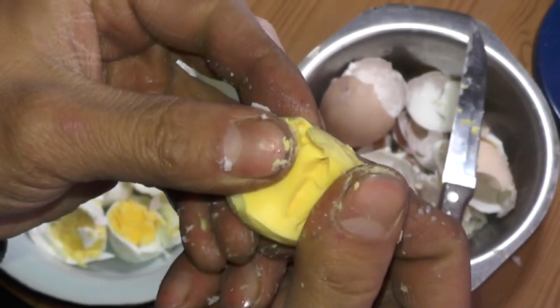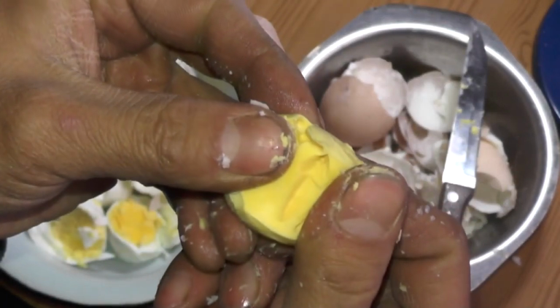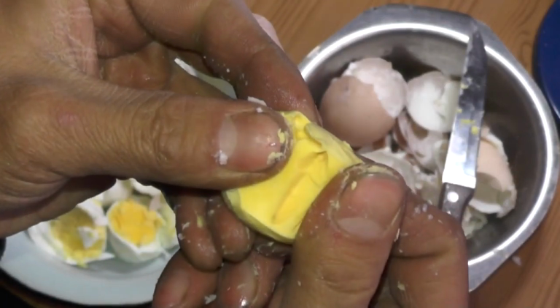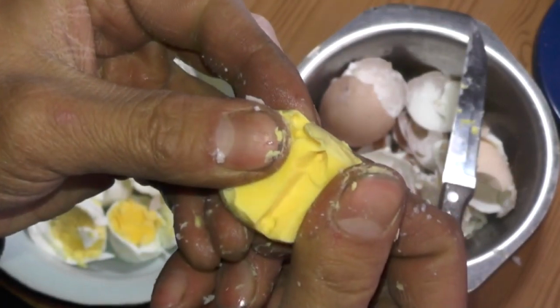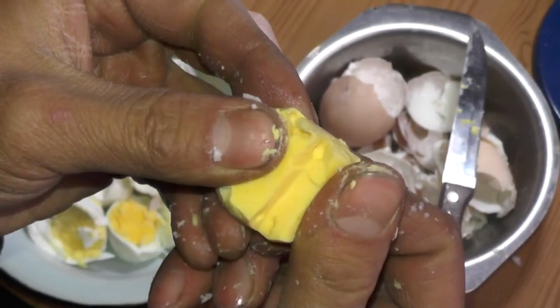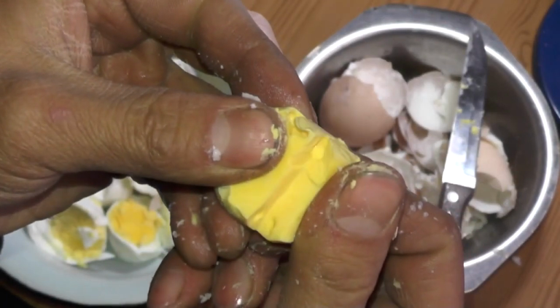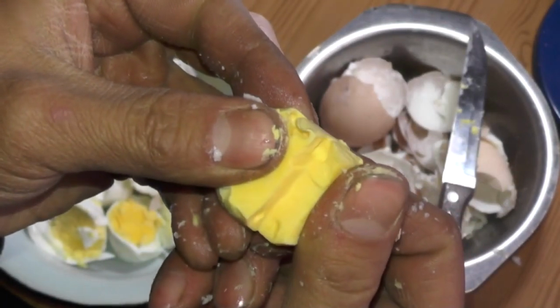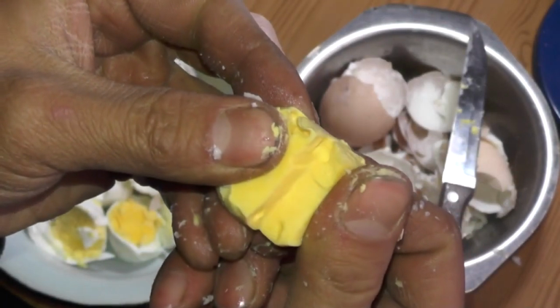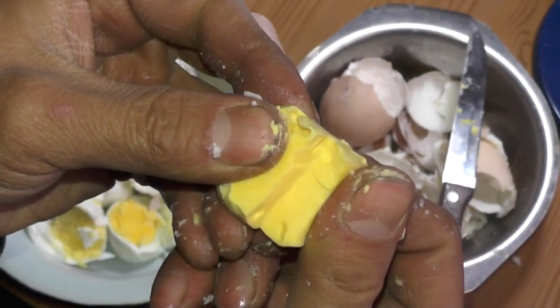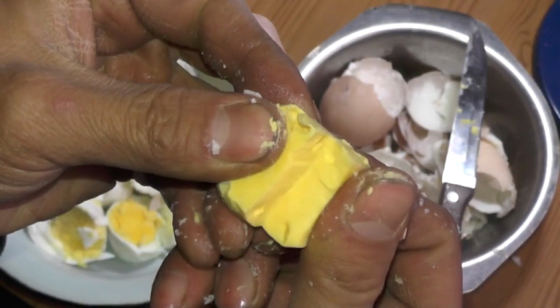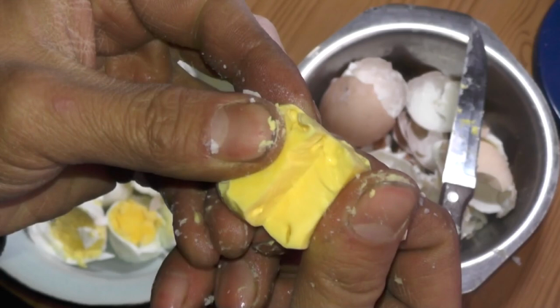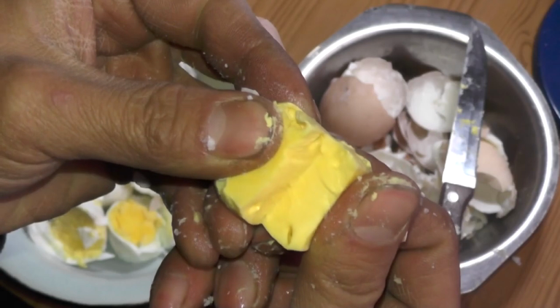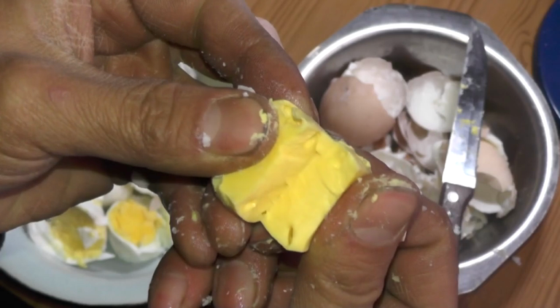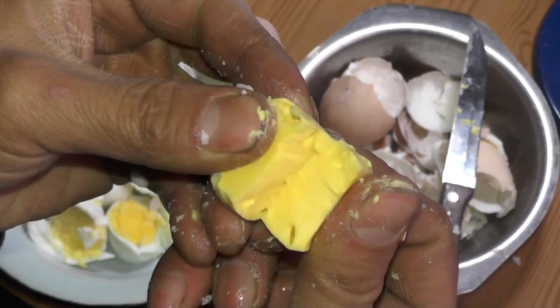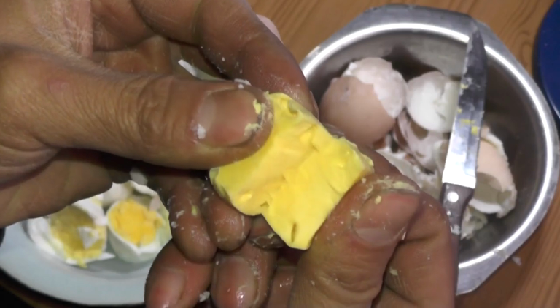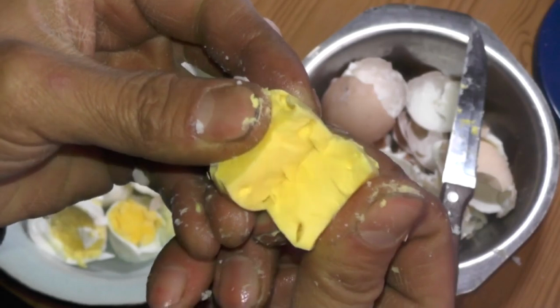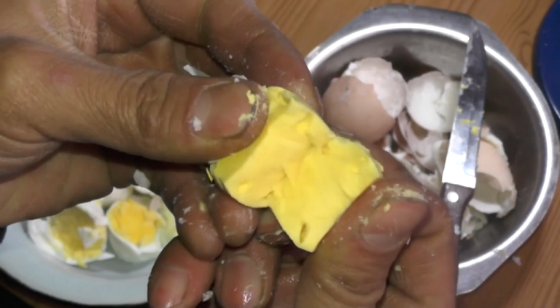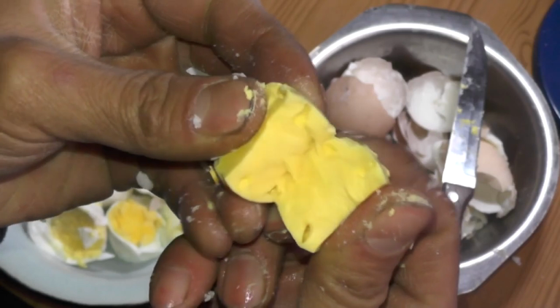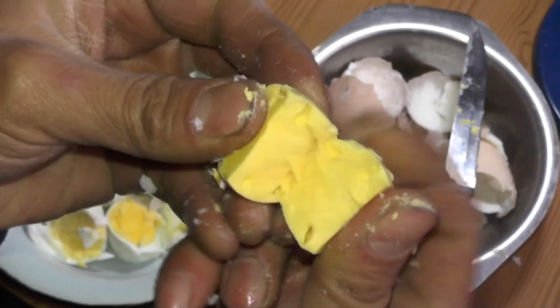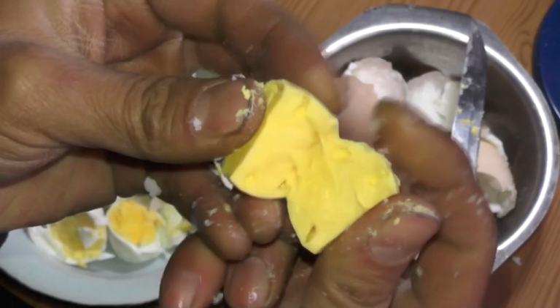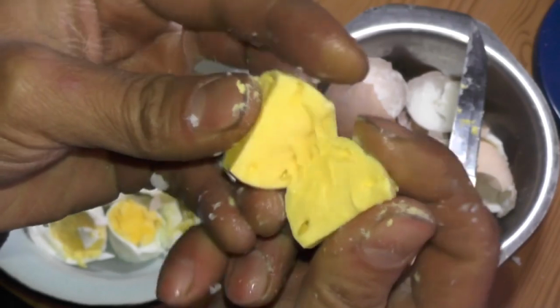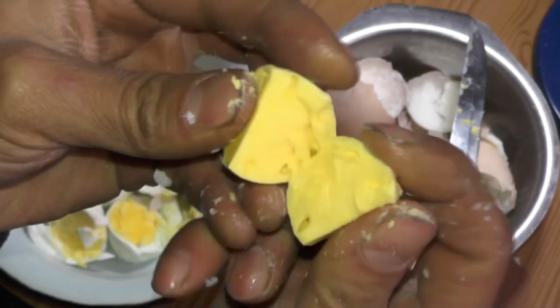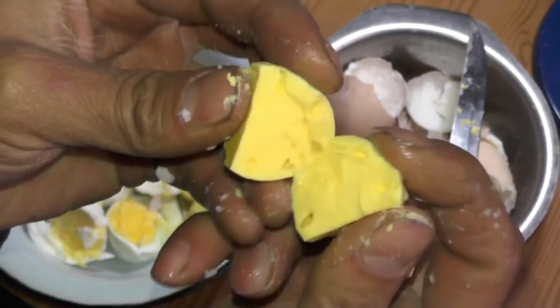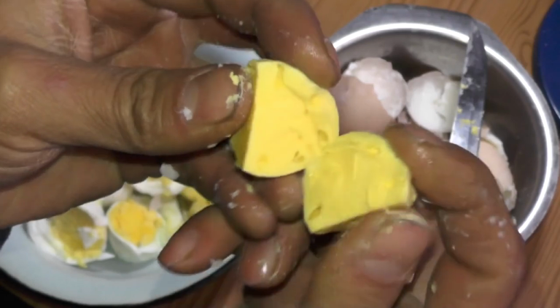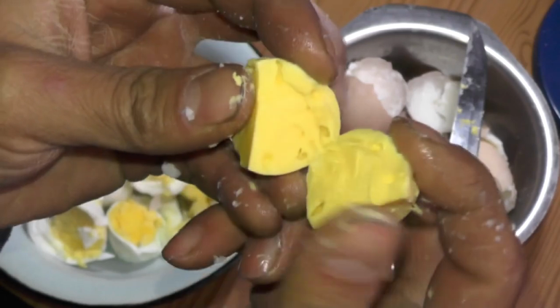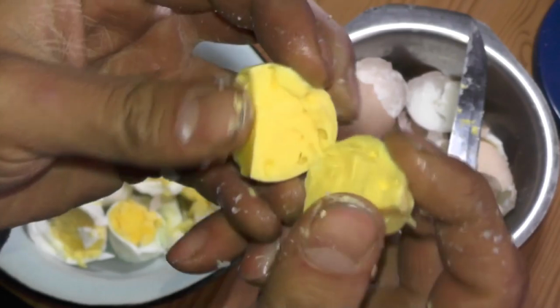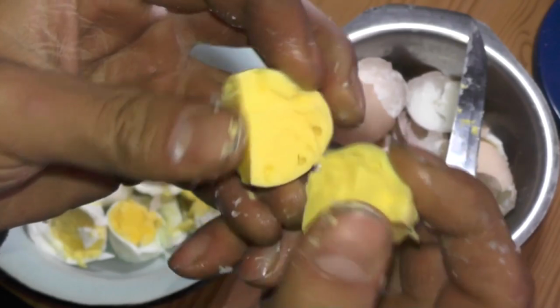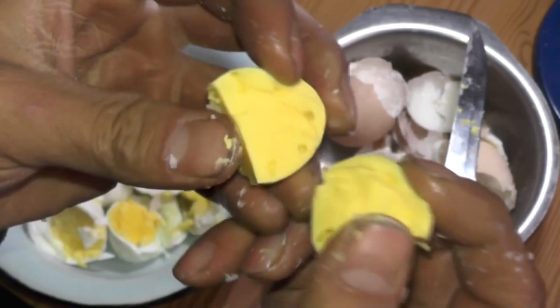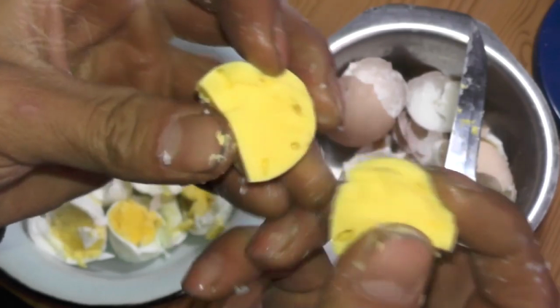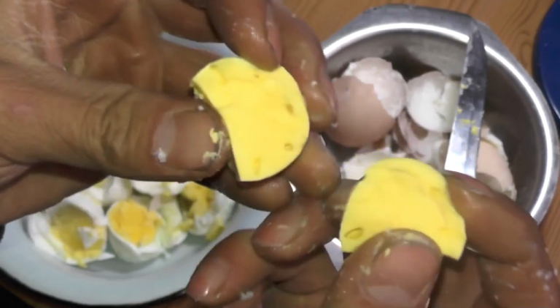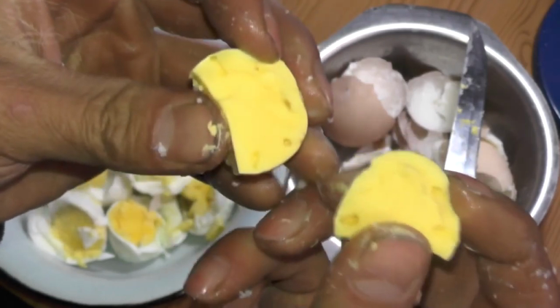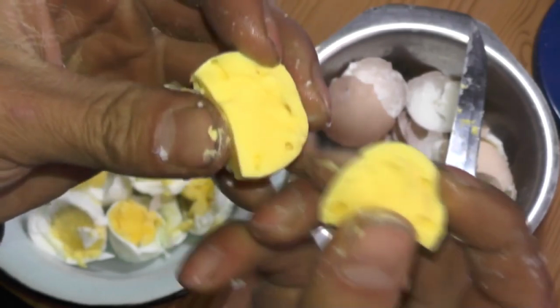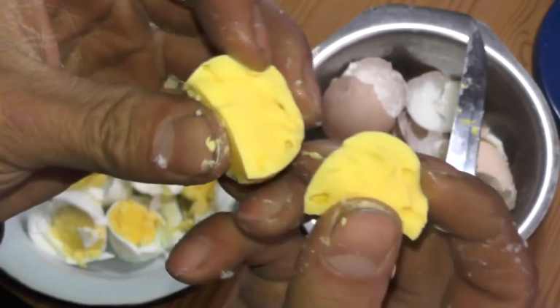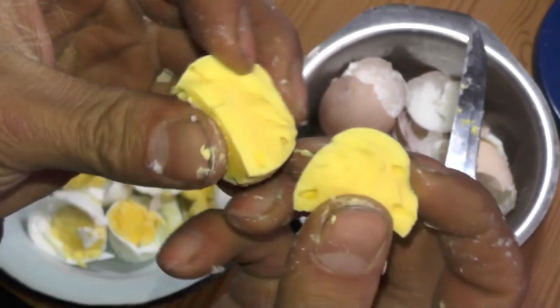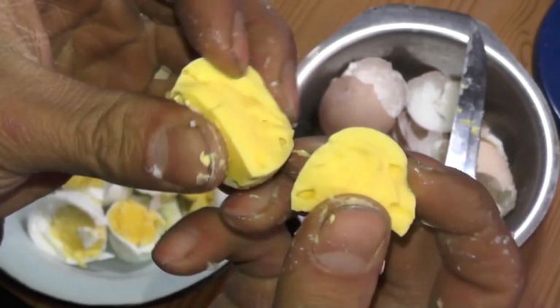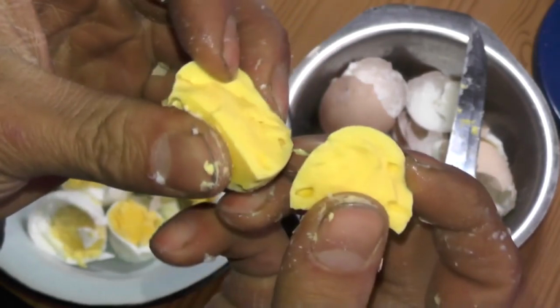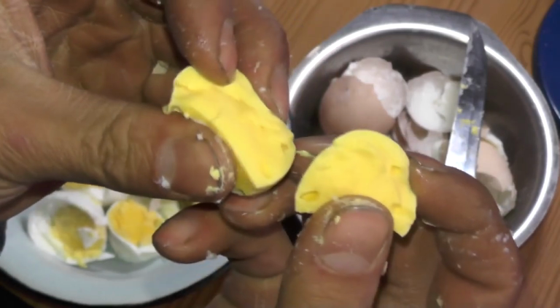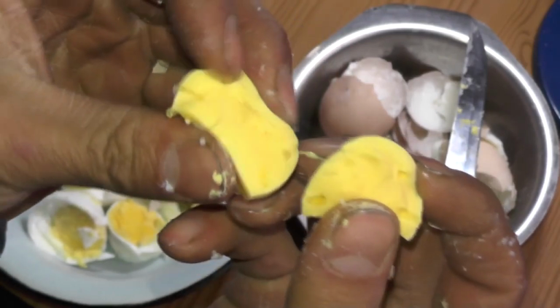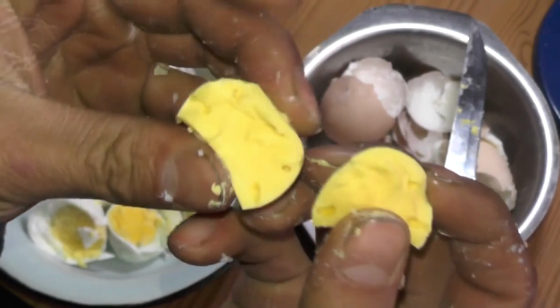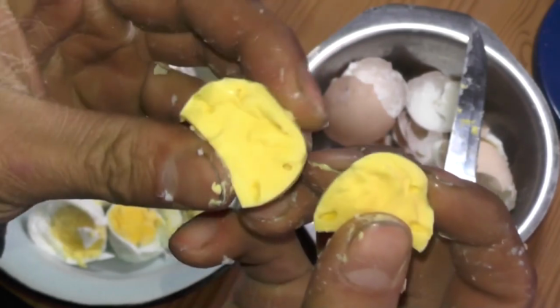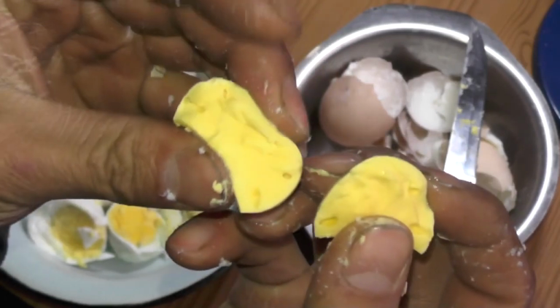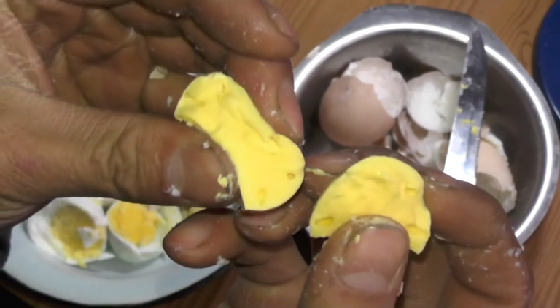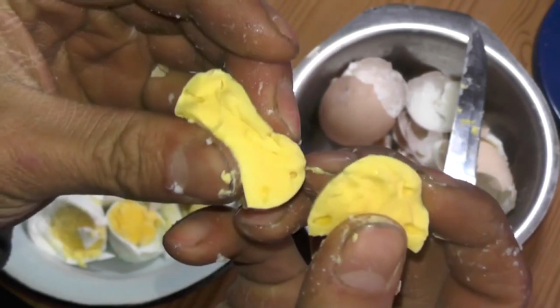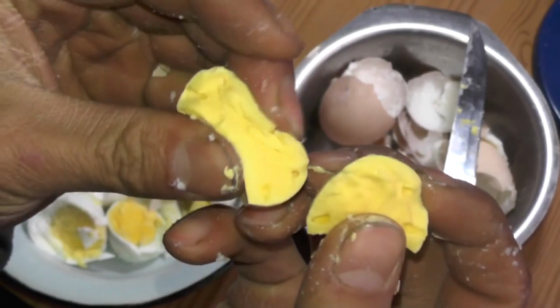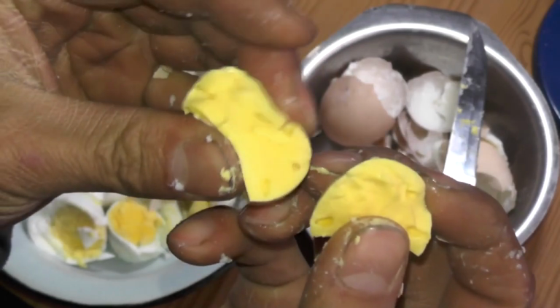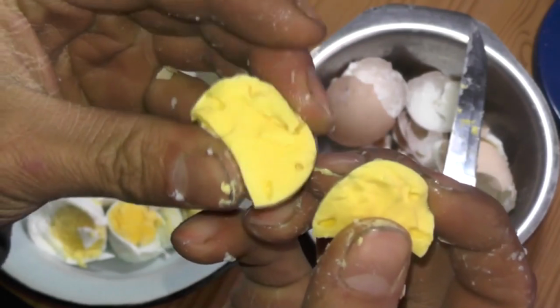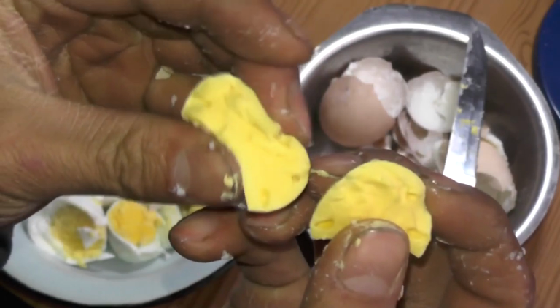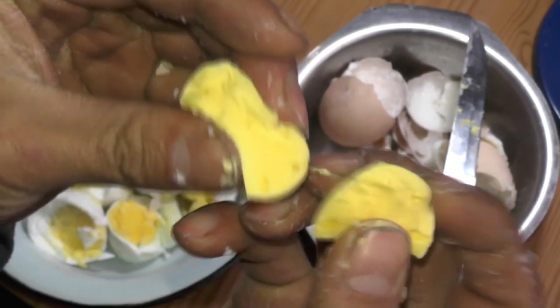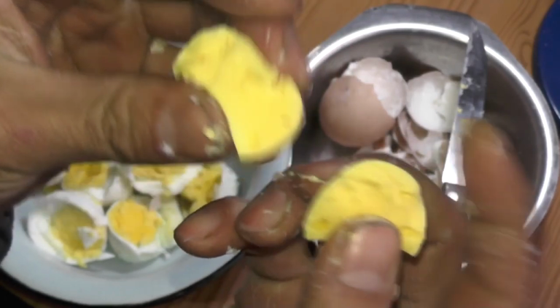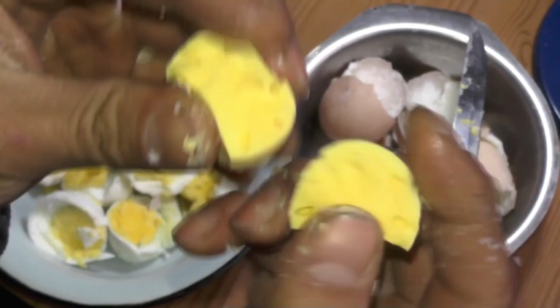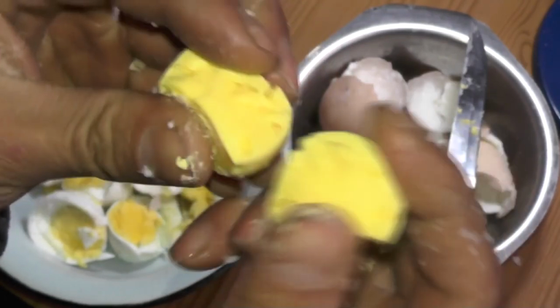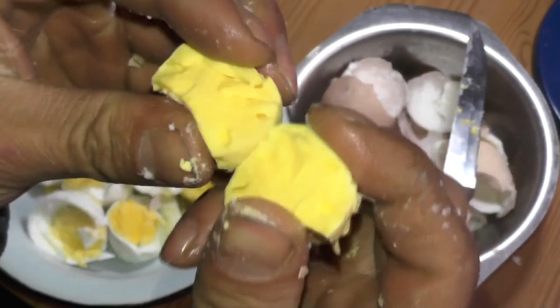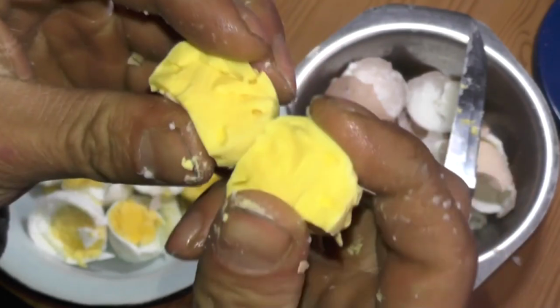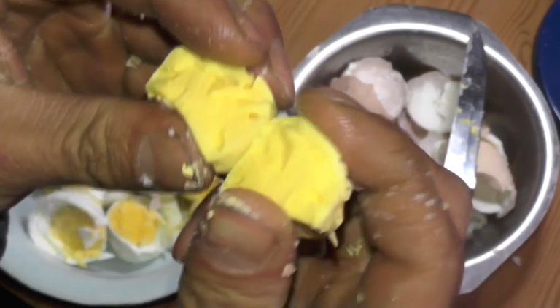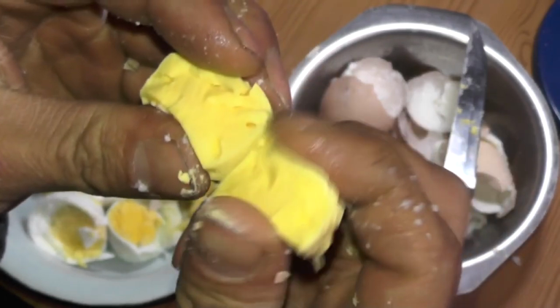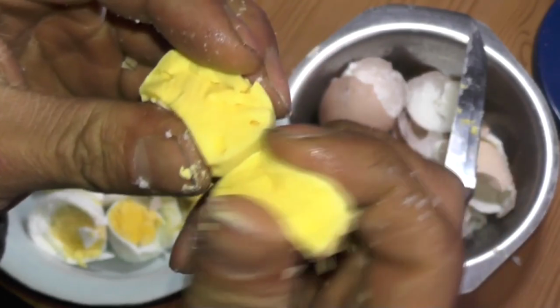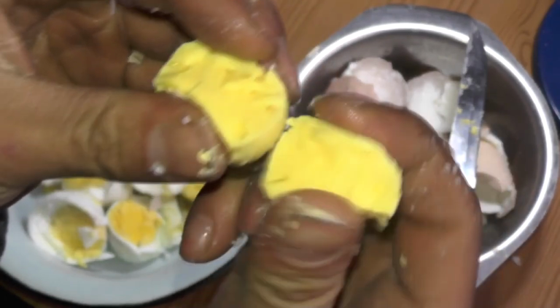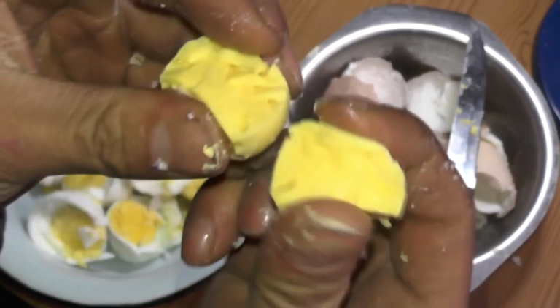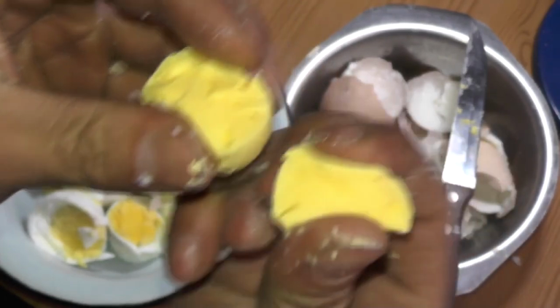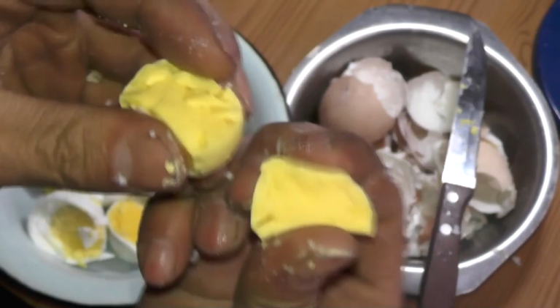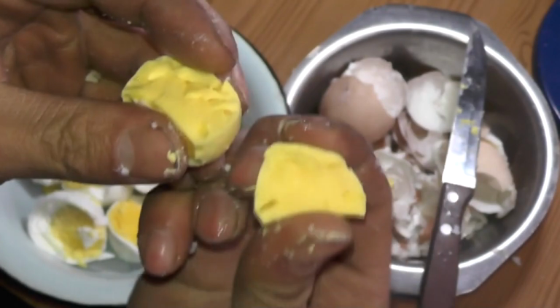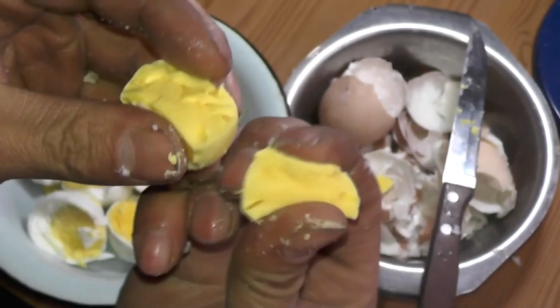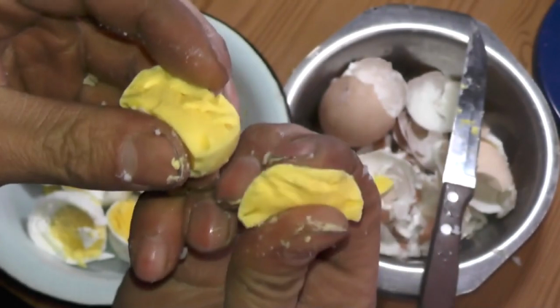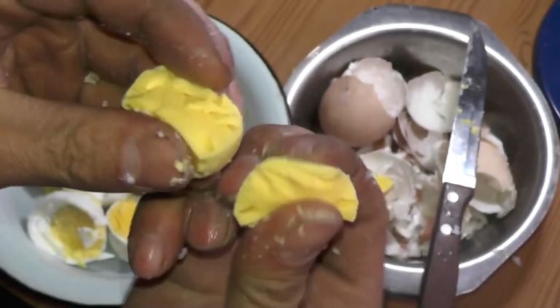I didn't notice any difference in whites. Some people say they become elastic too, but I don't think so.